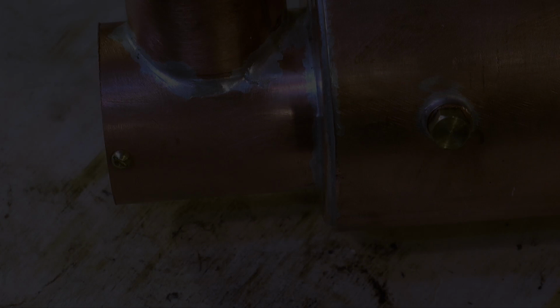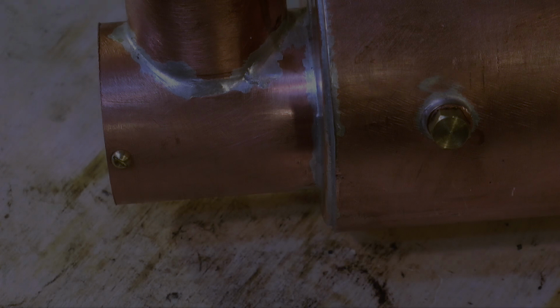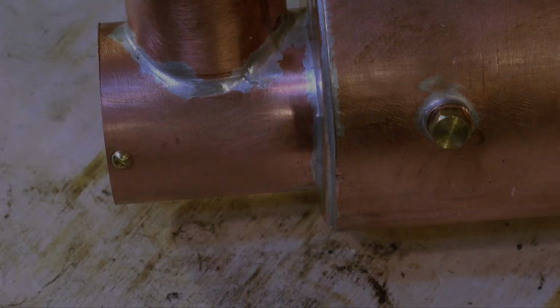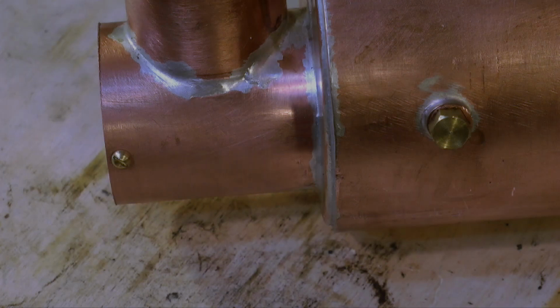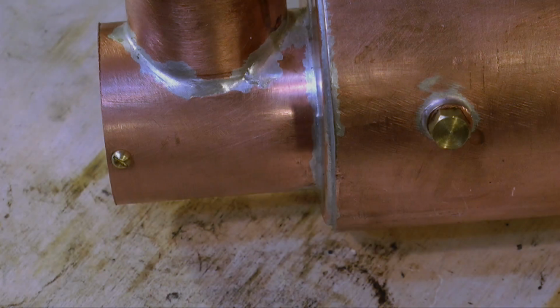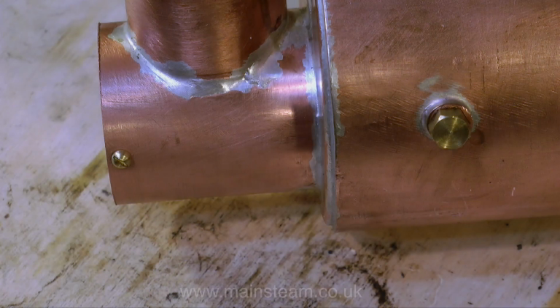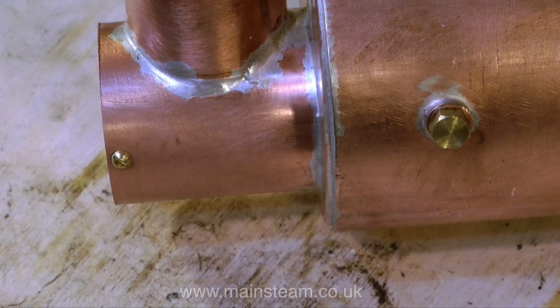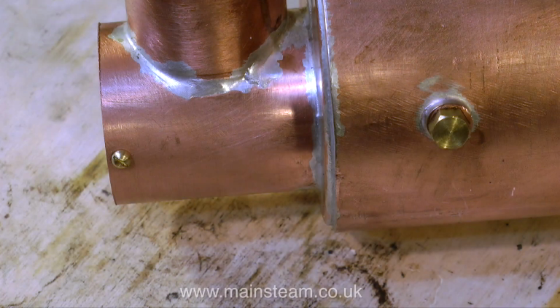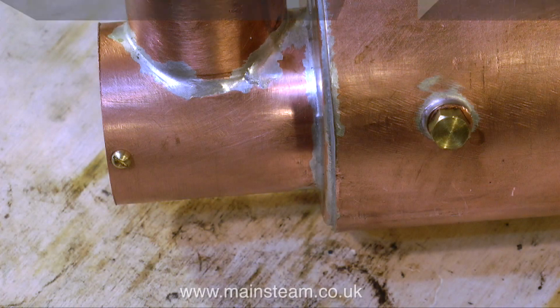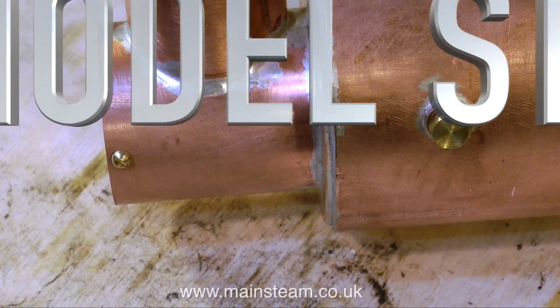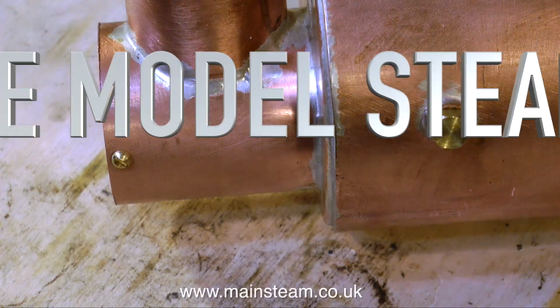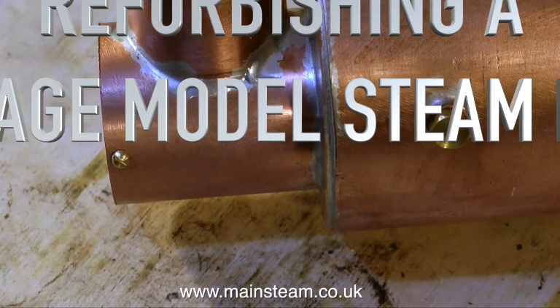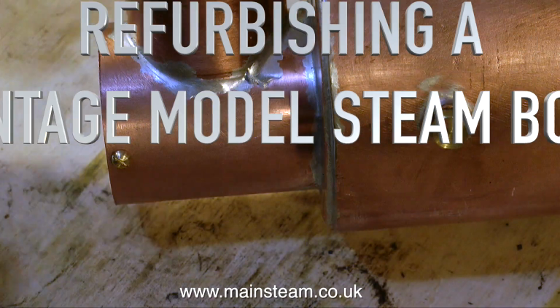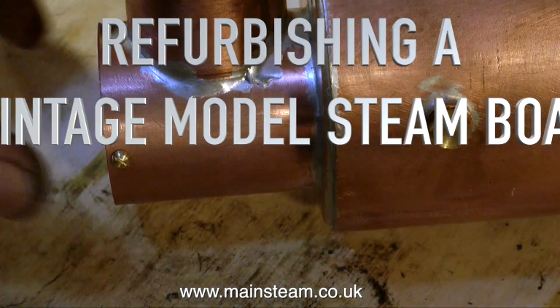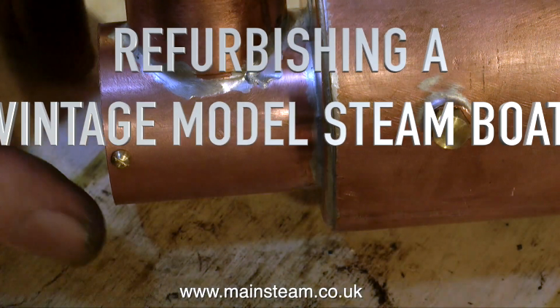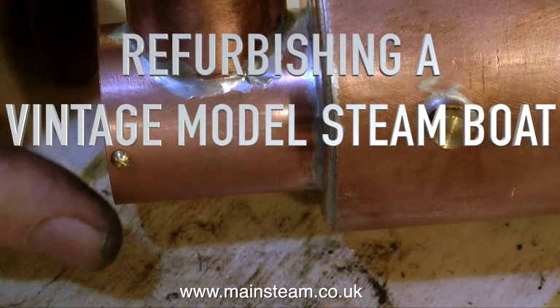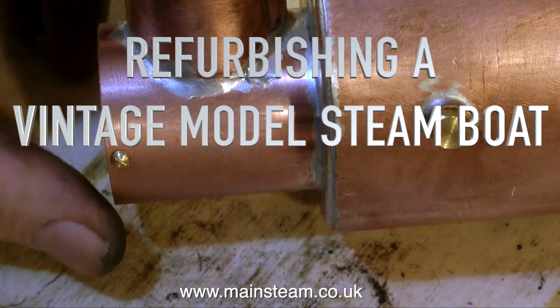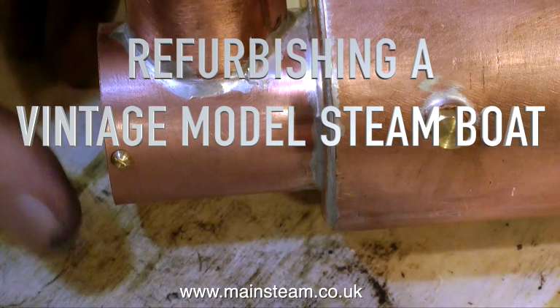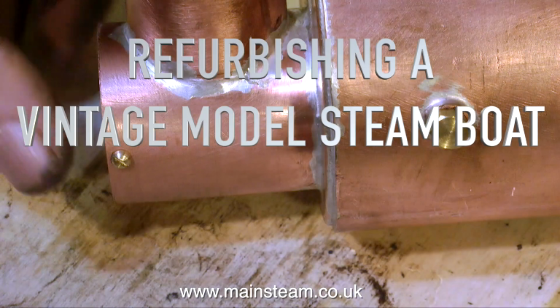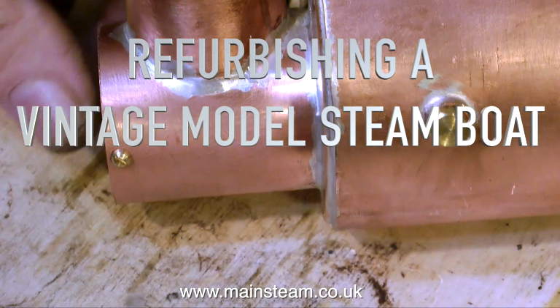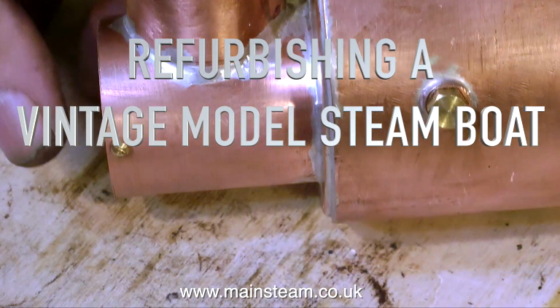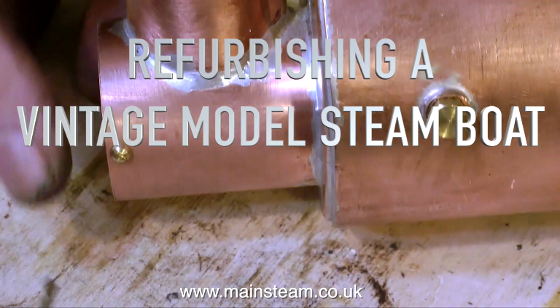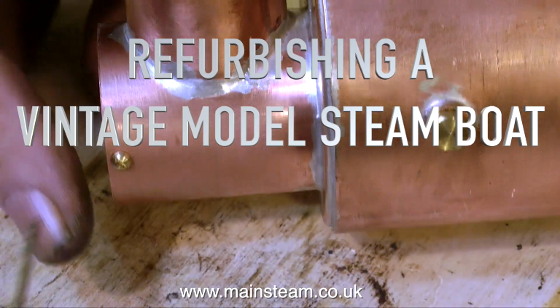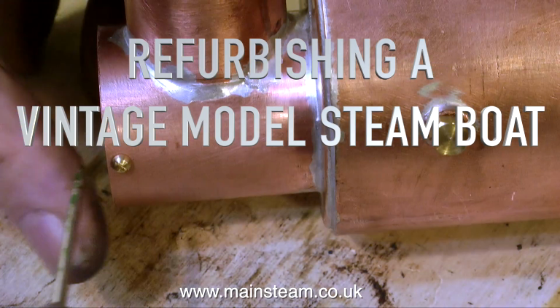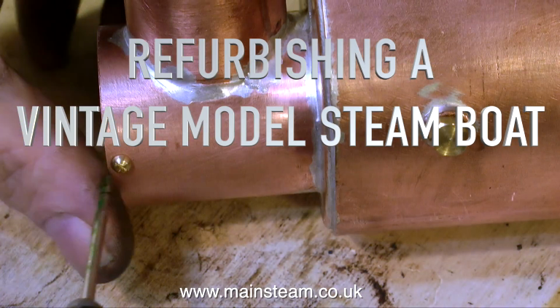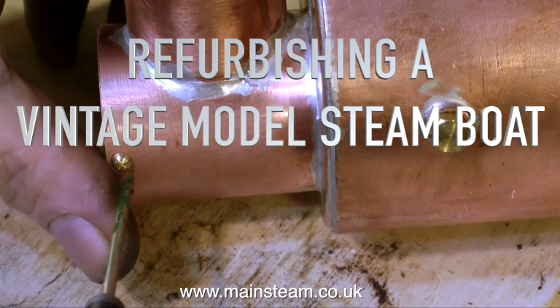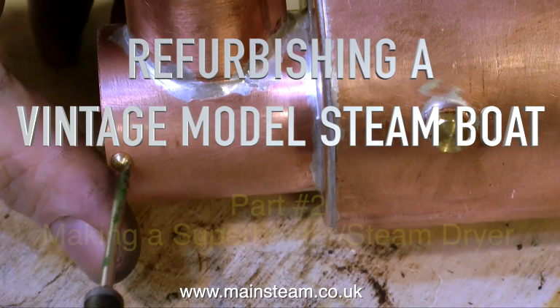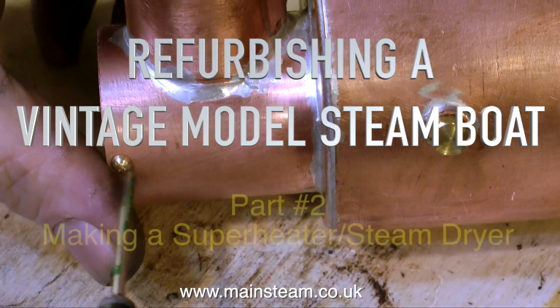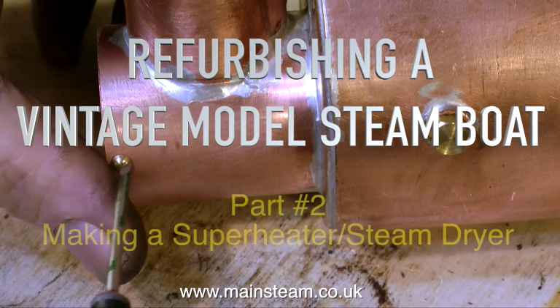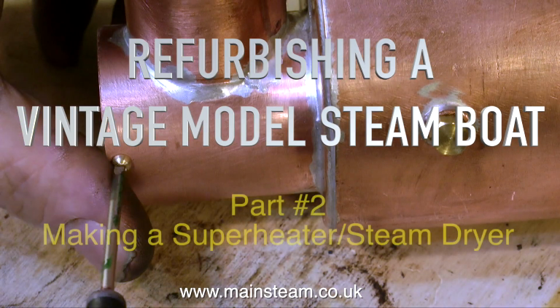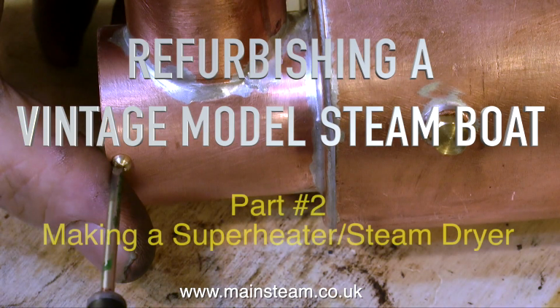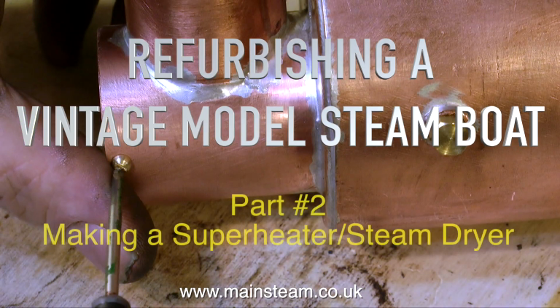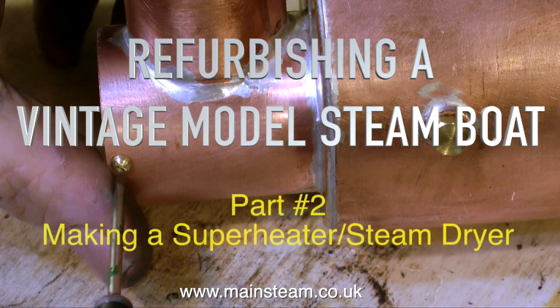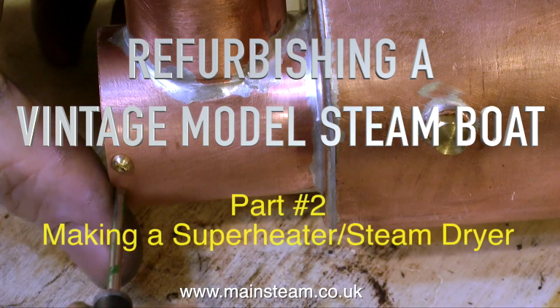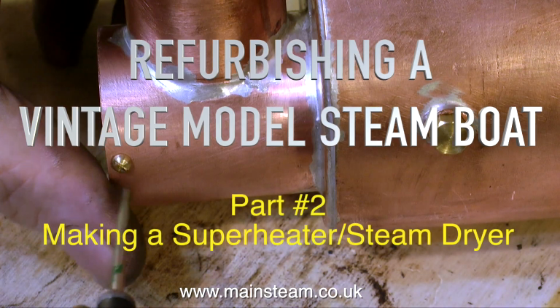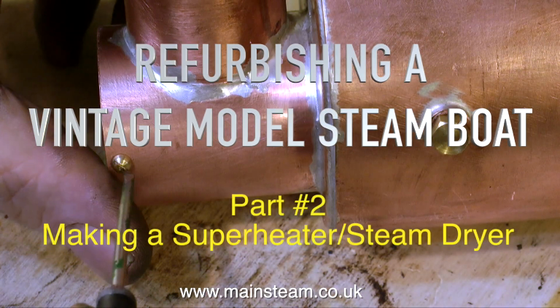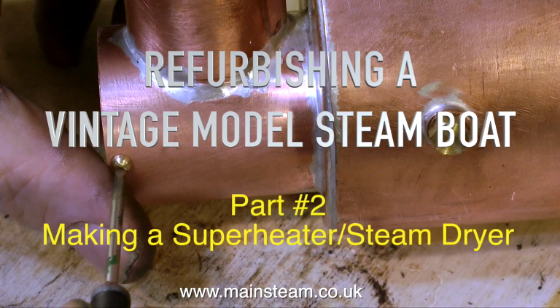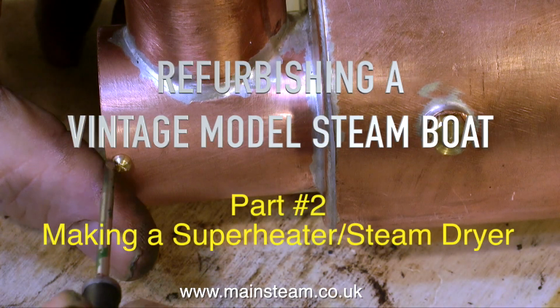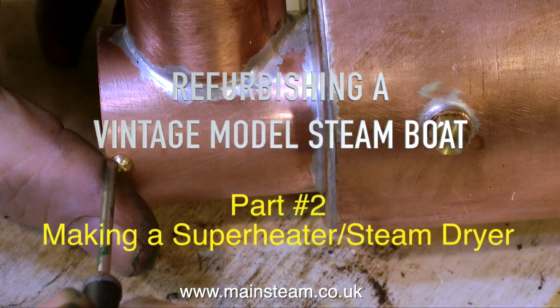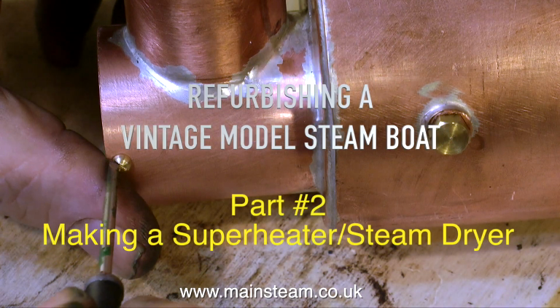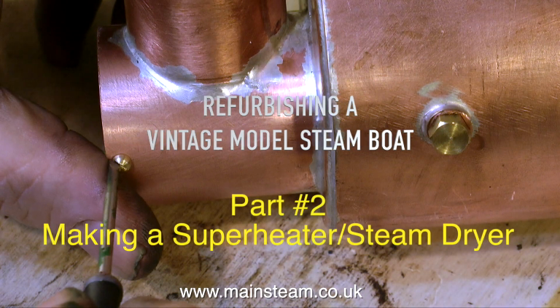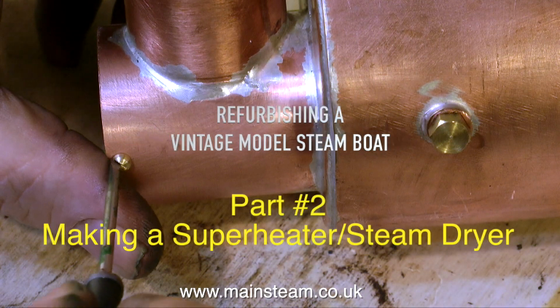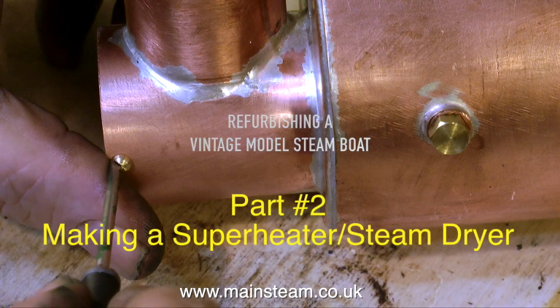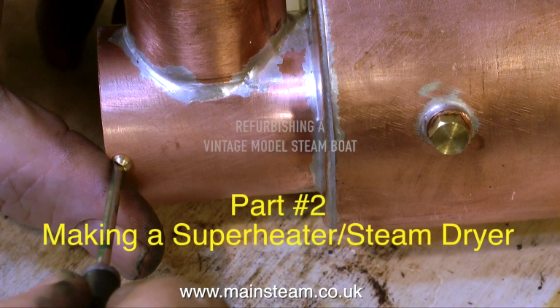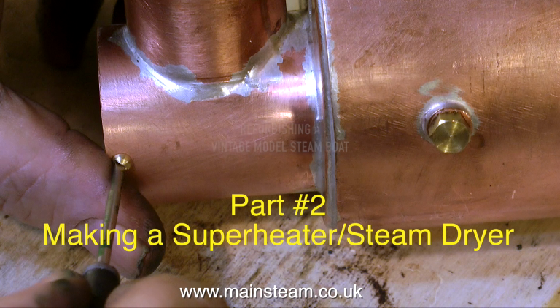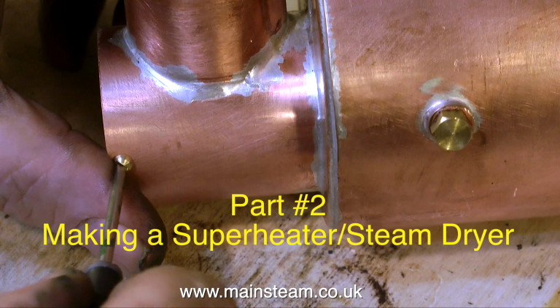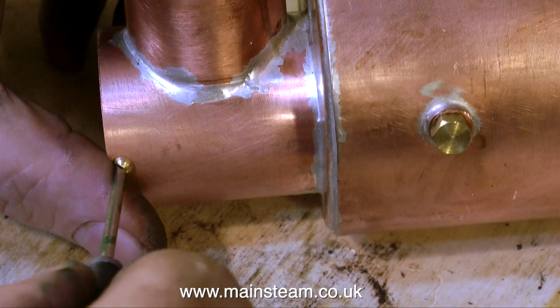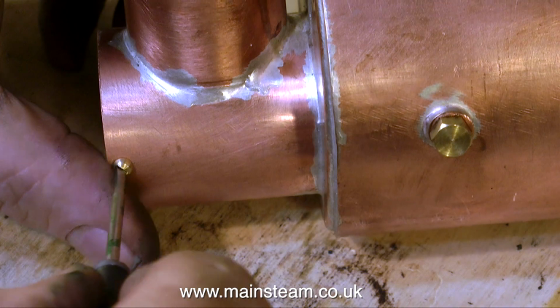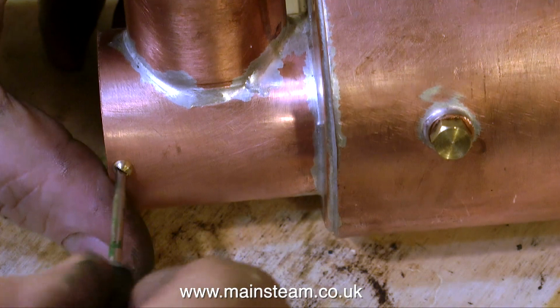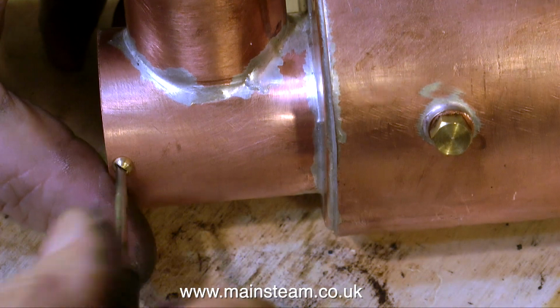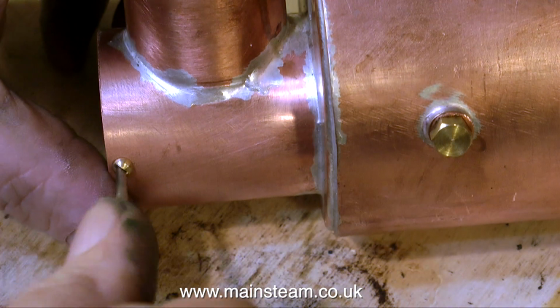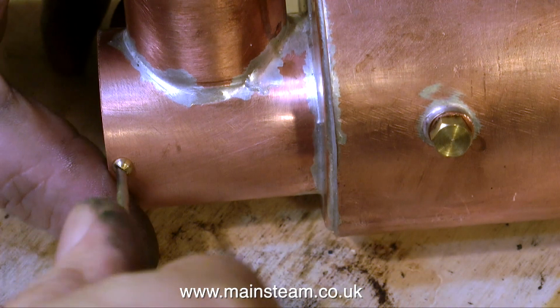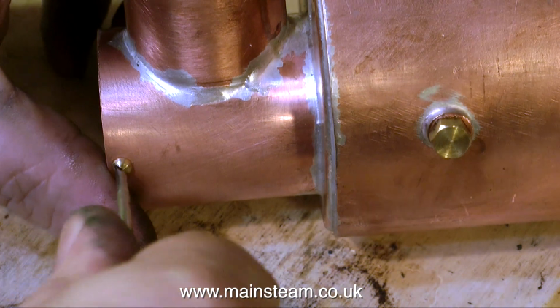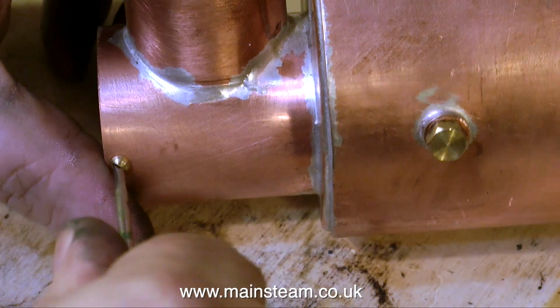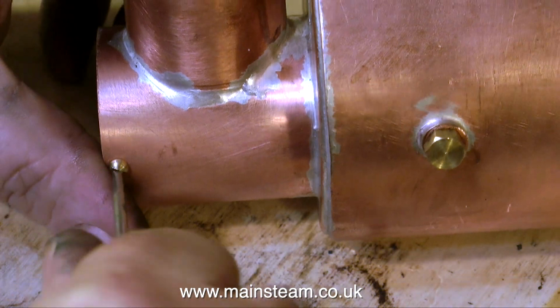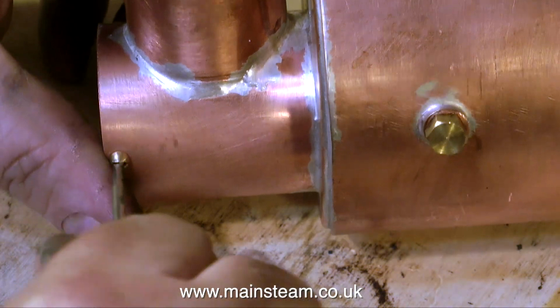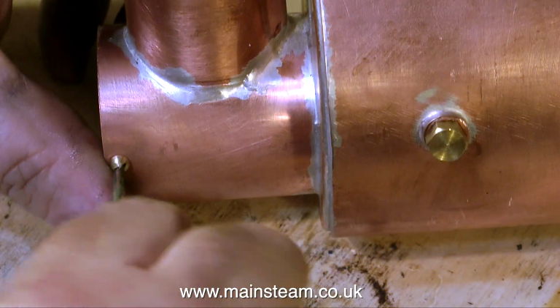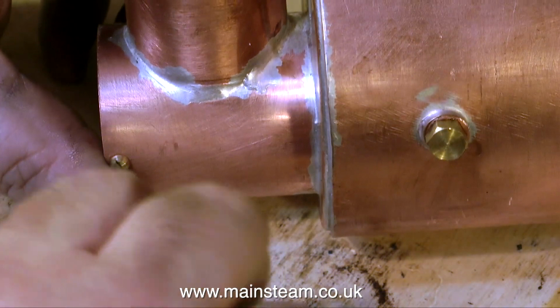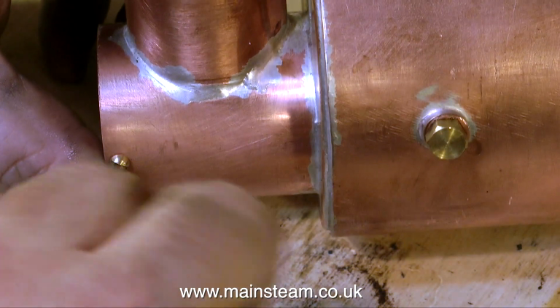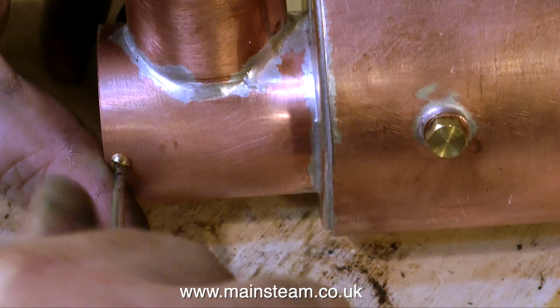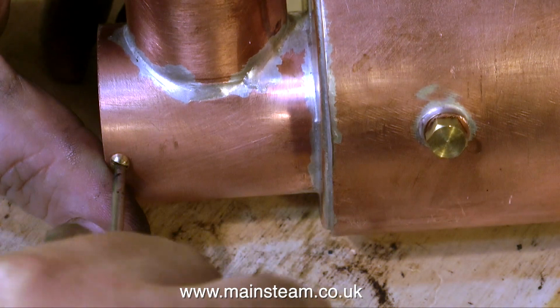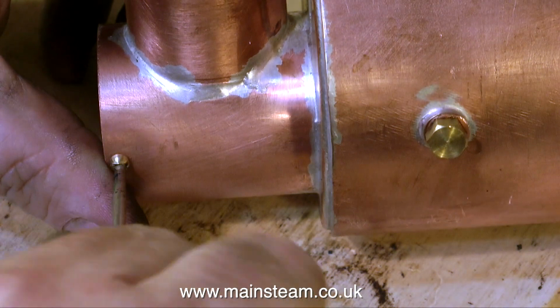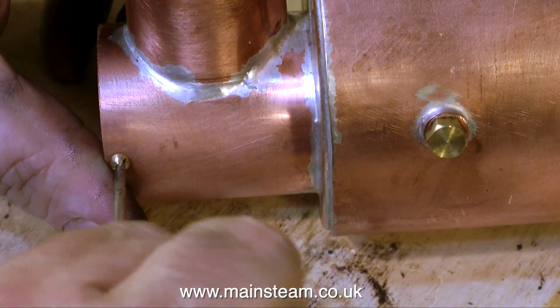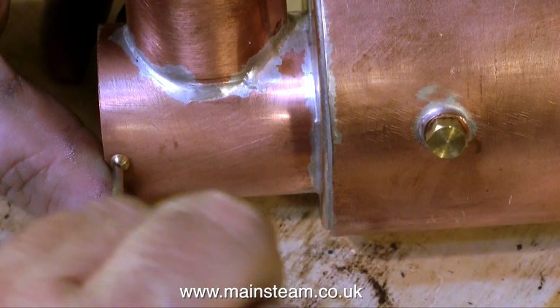Welcome to refurbishing a vintage model steamboat. This is part two, making a superheater or a steam dryer as it's often called.